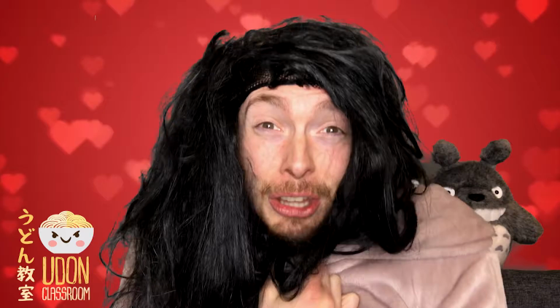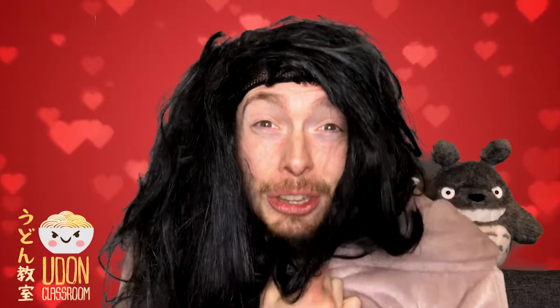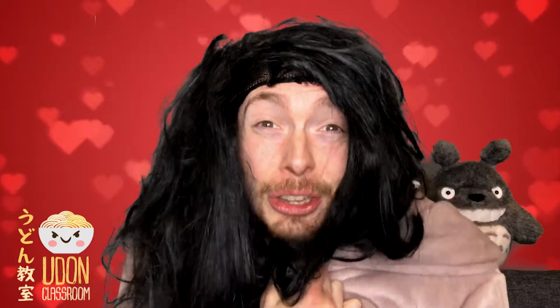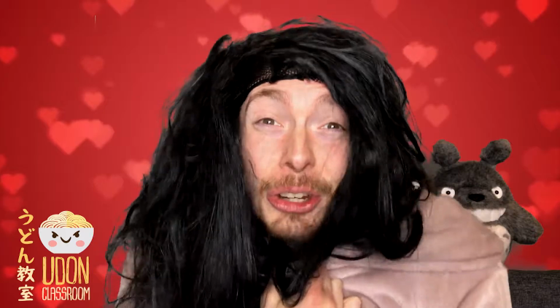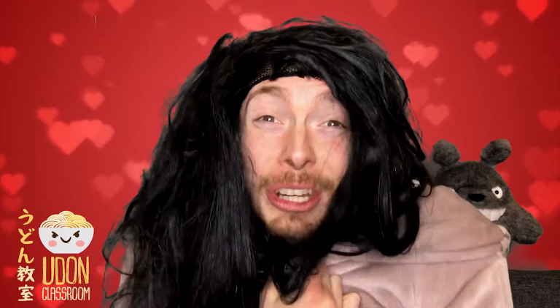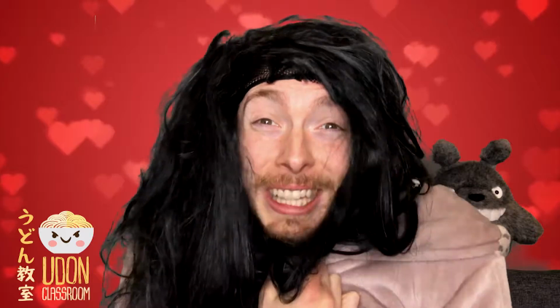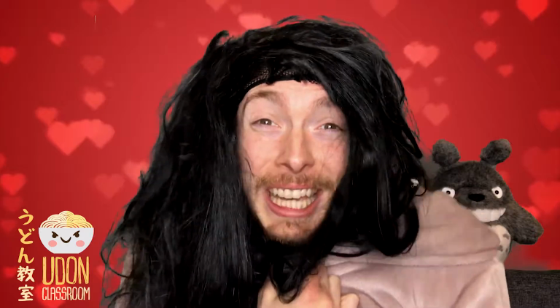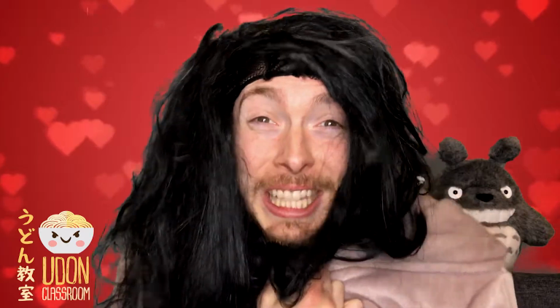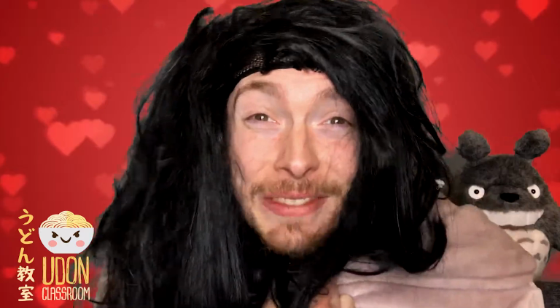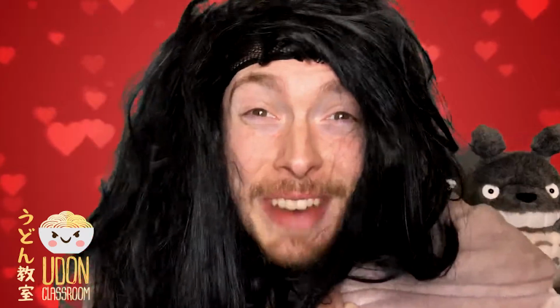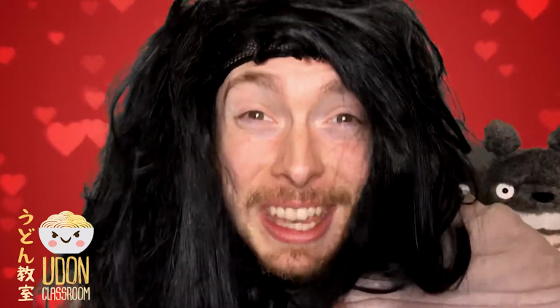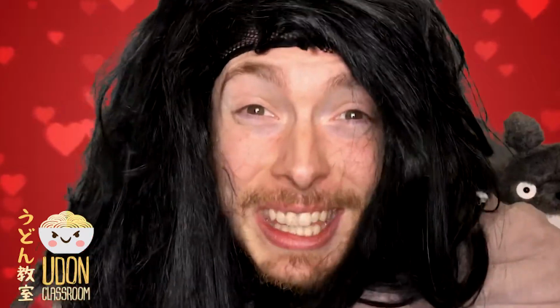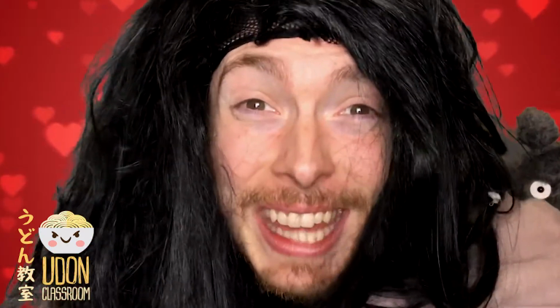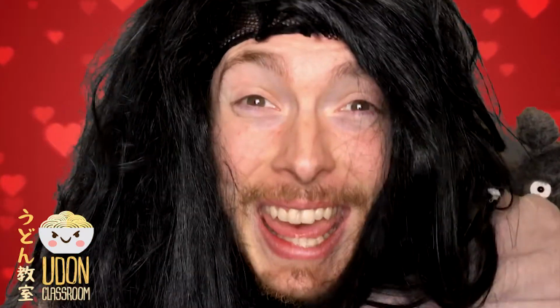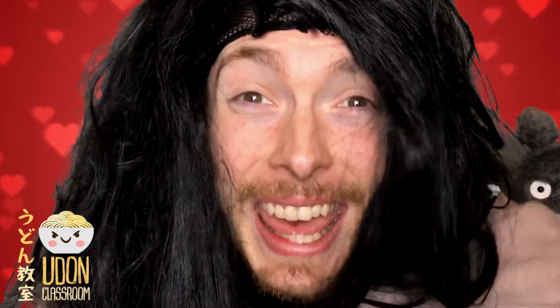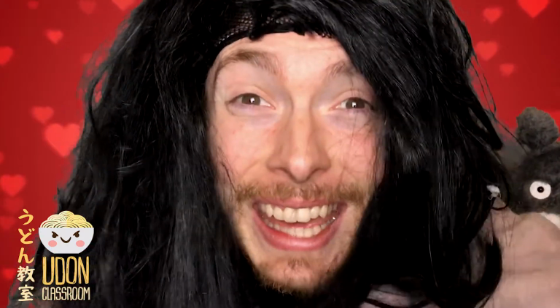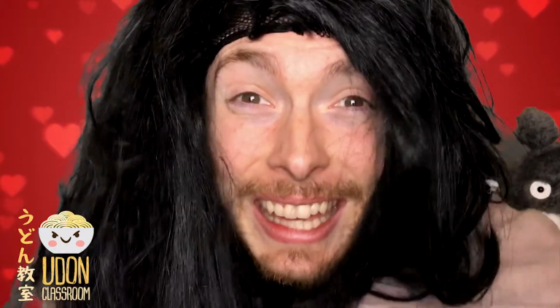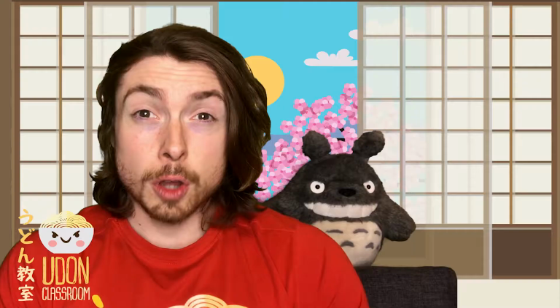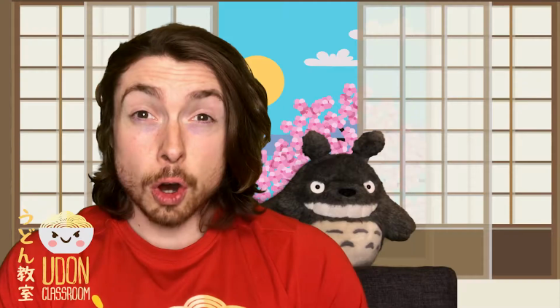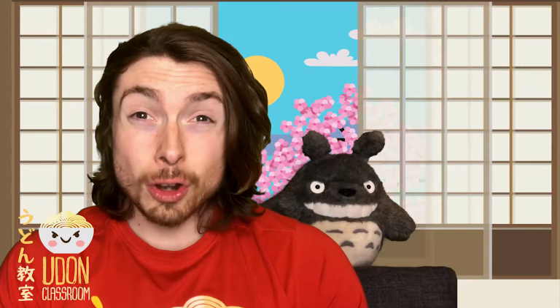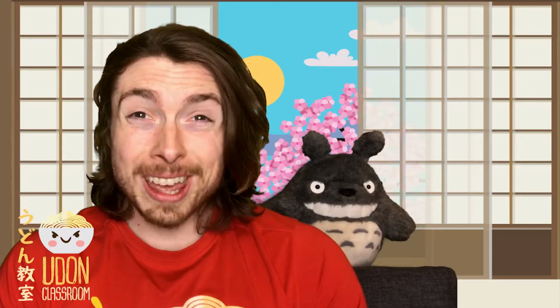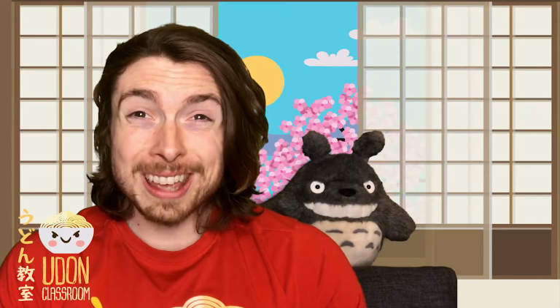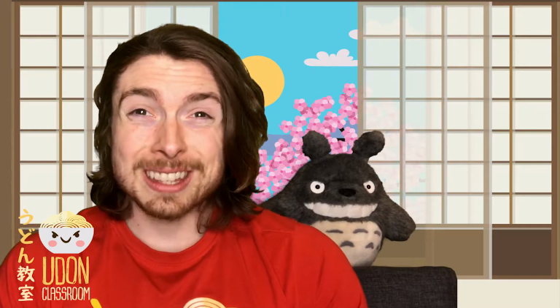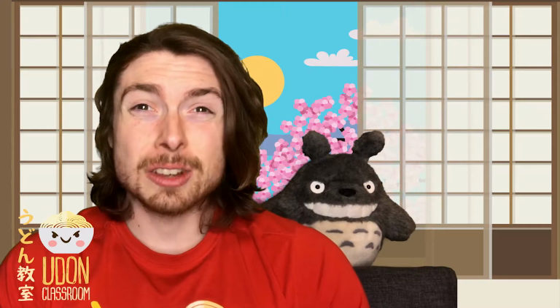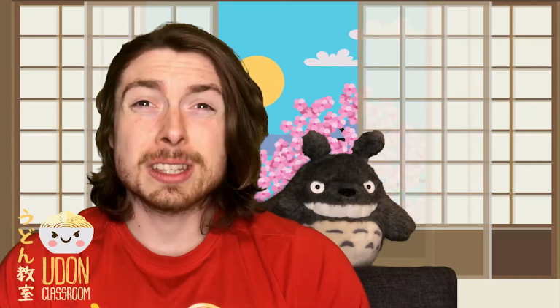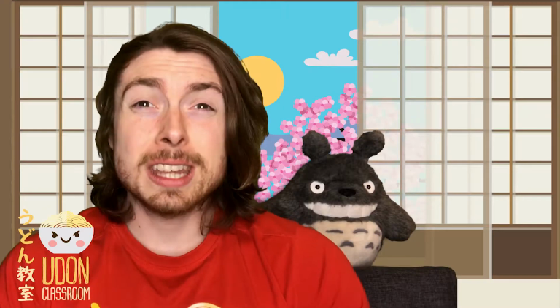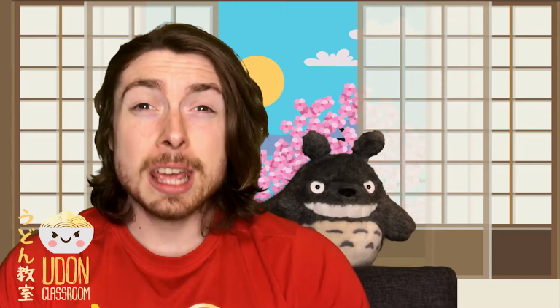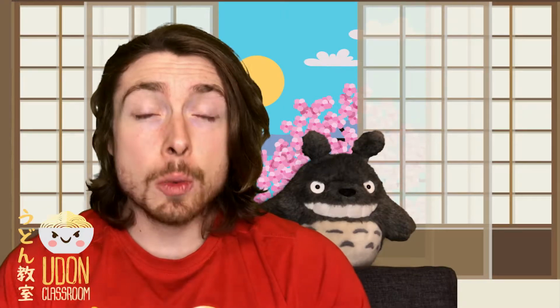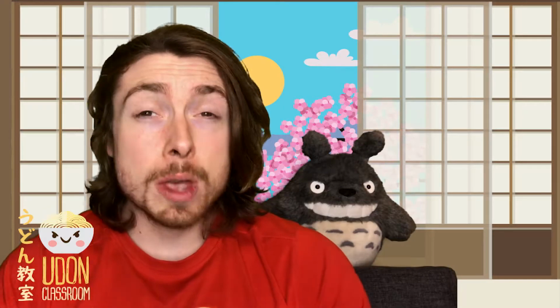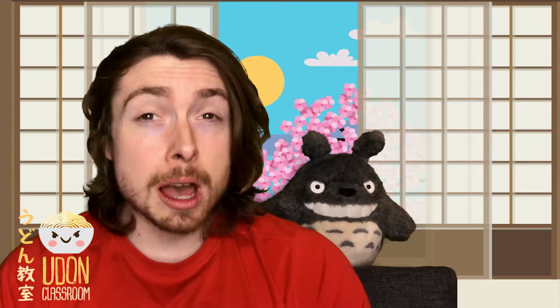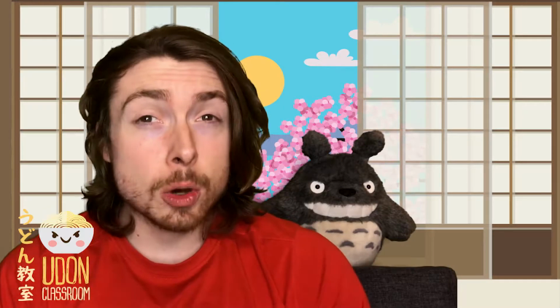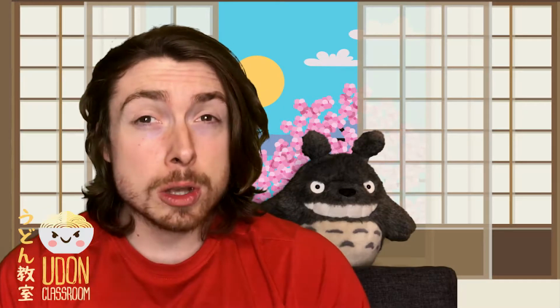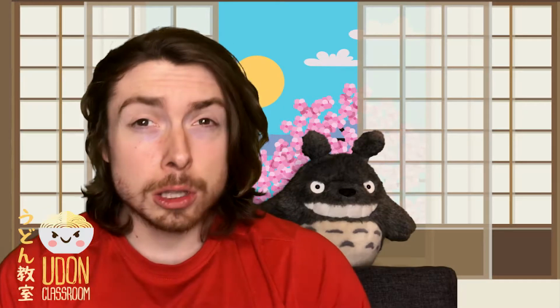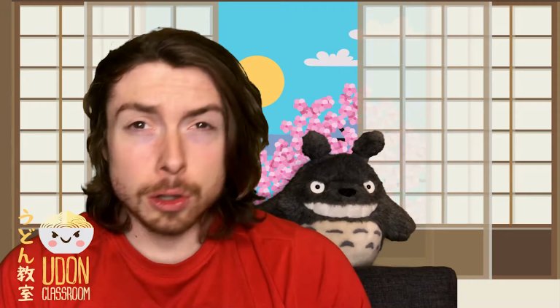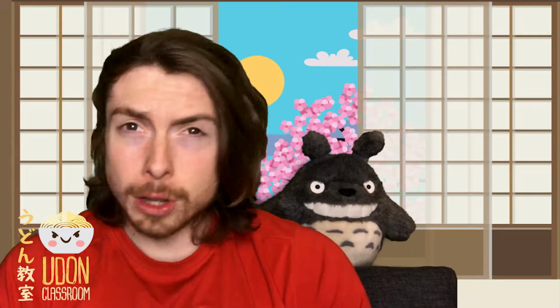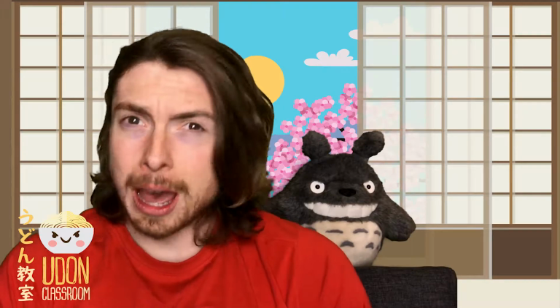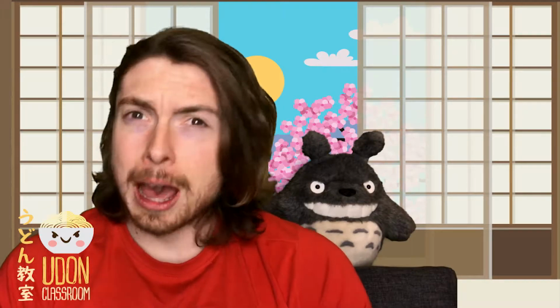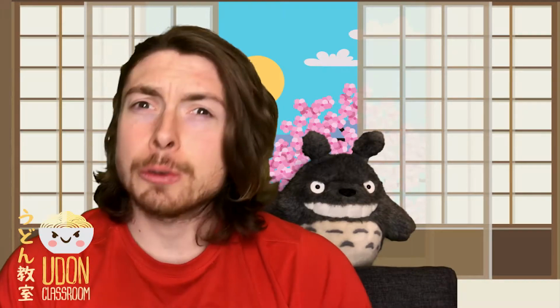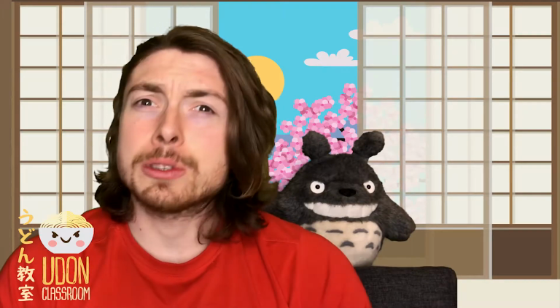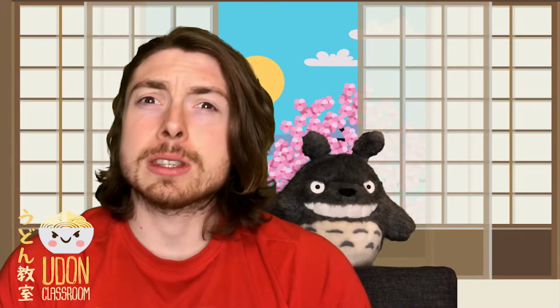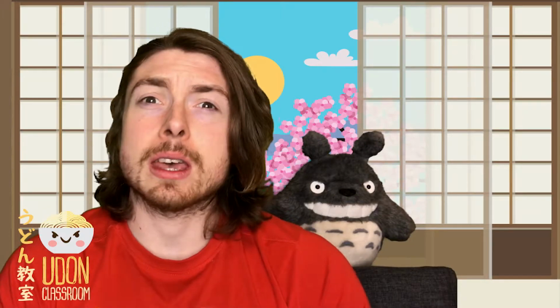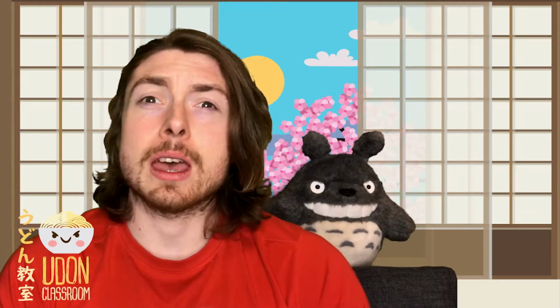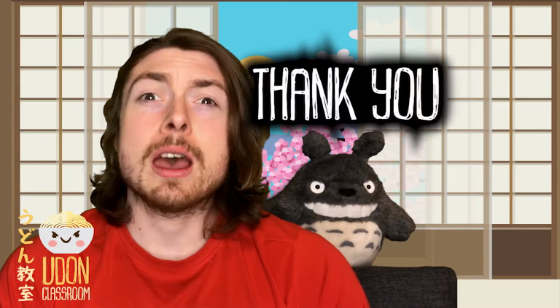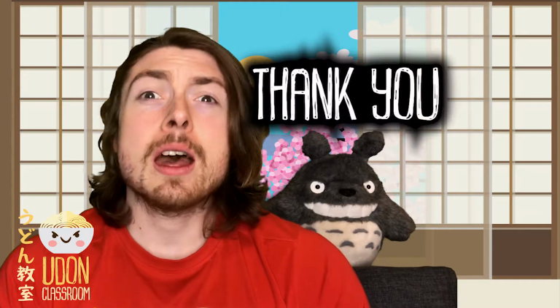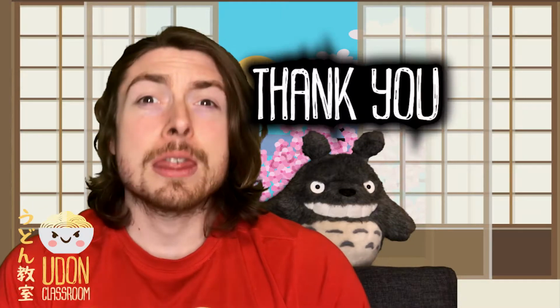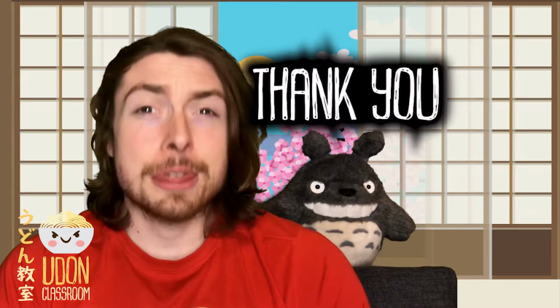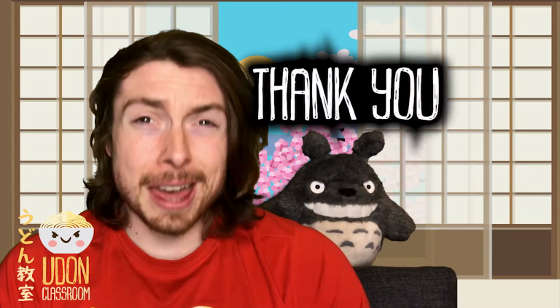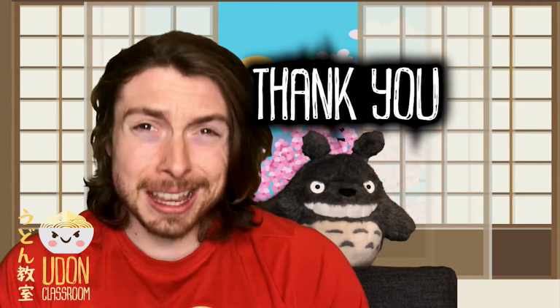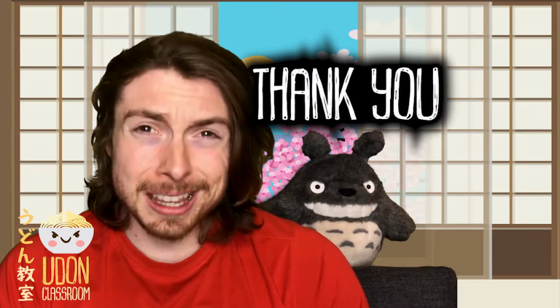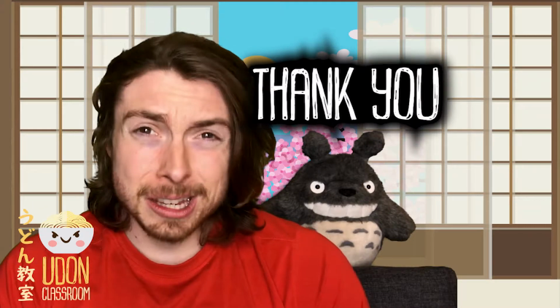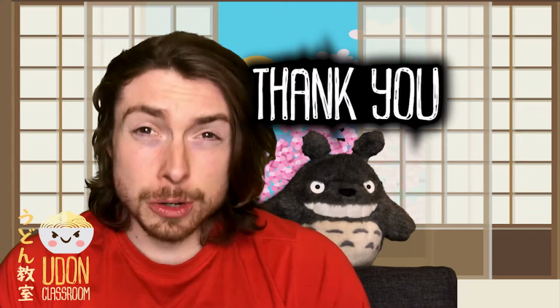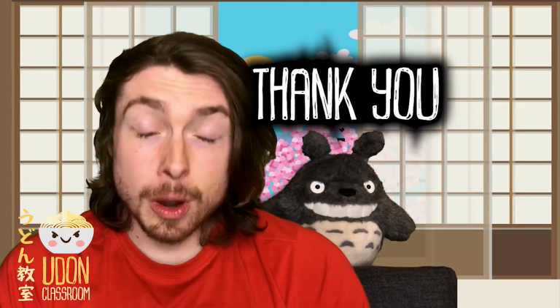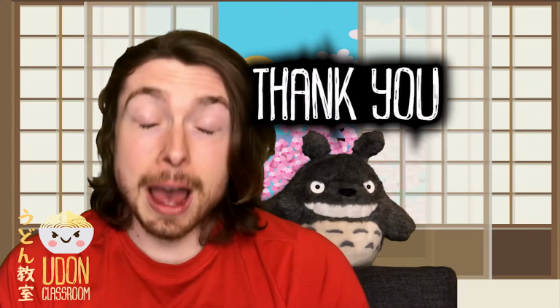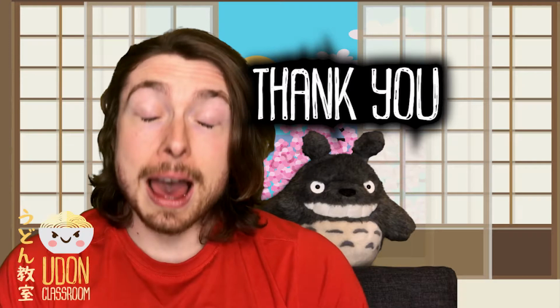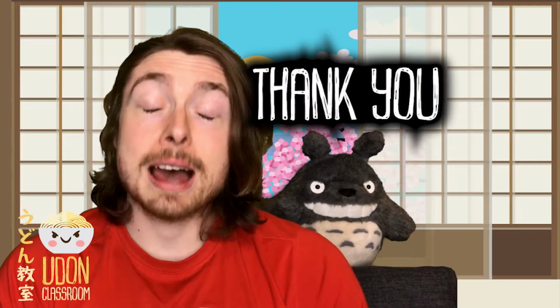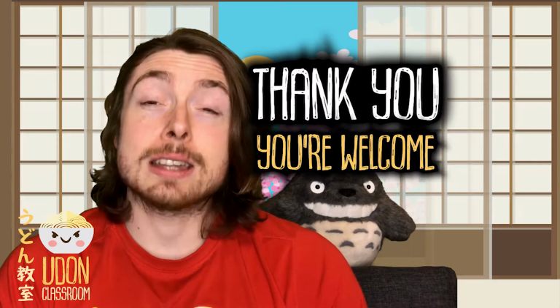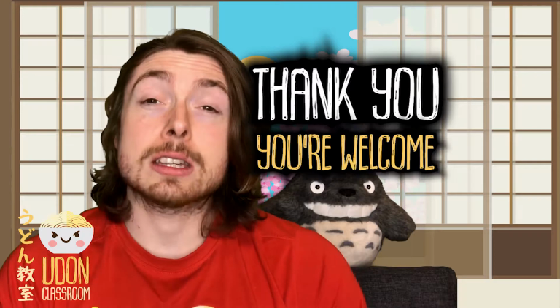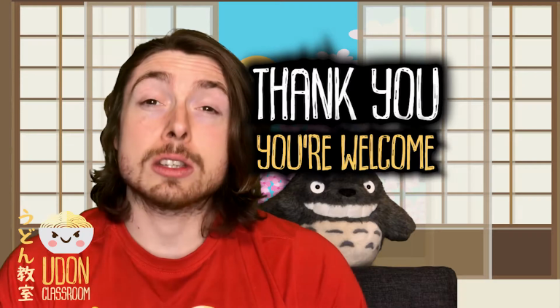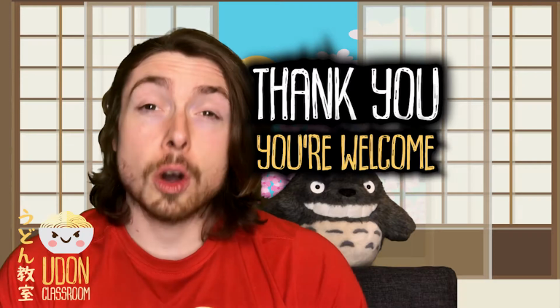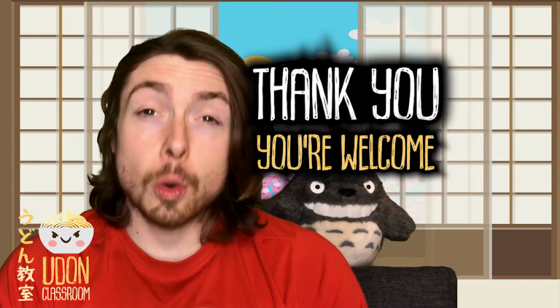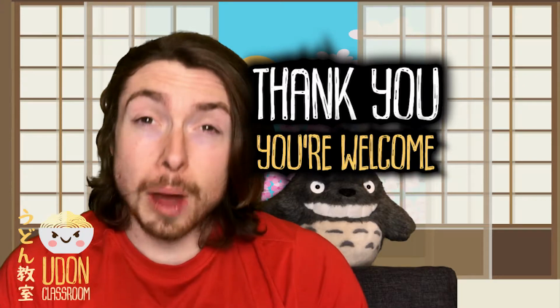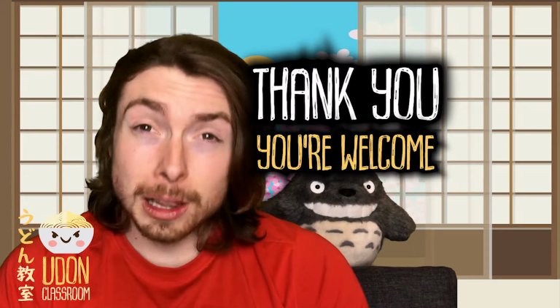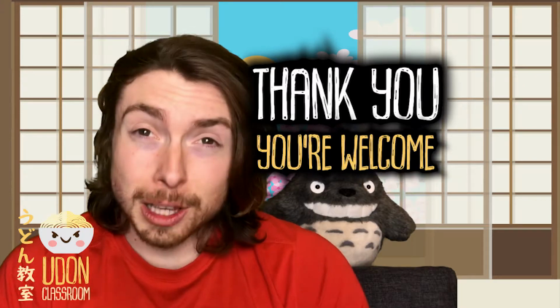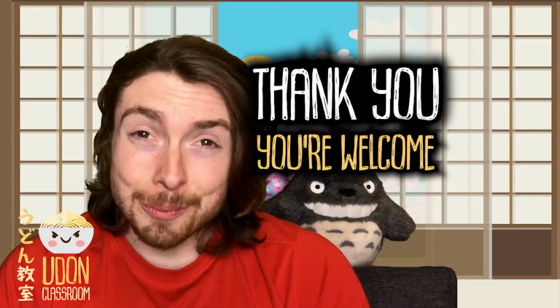Do itashimashite. Today we are going to look at how to say thank you and you're welcome.